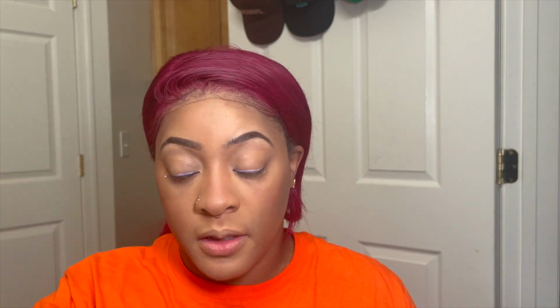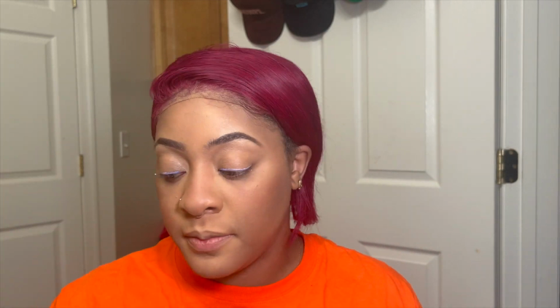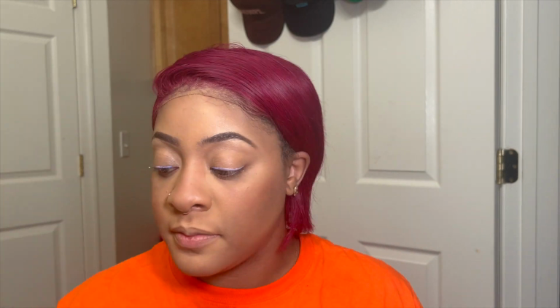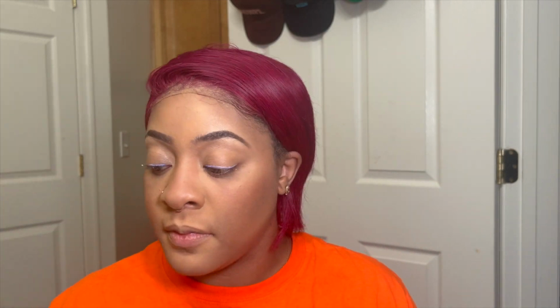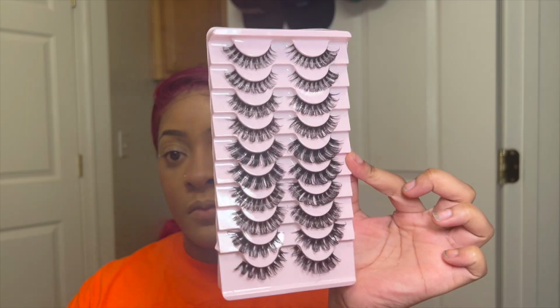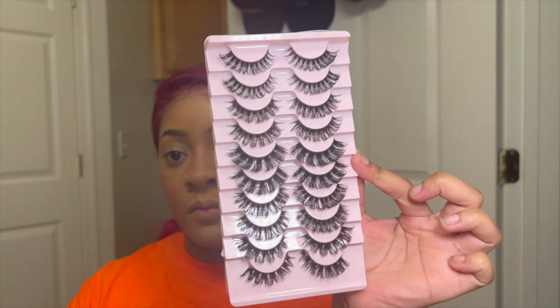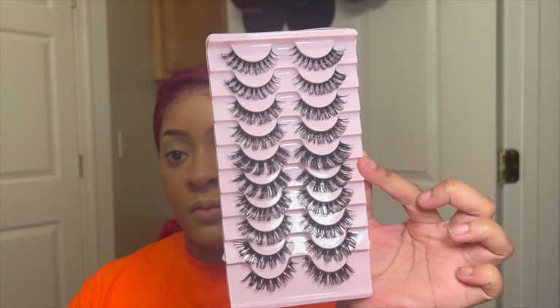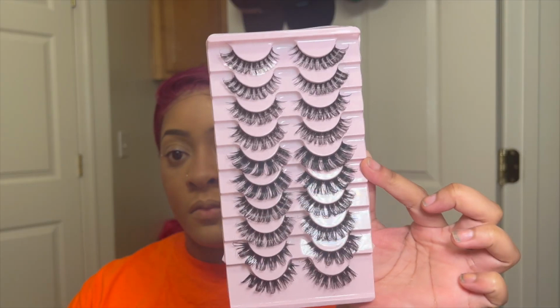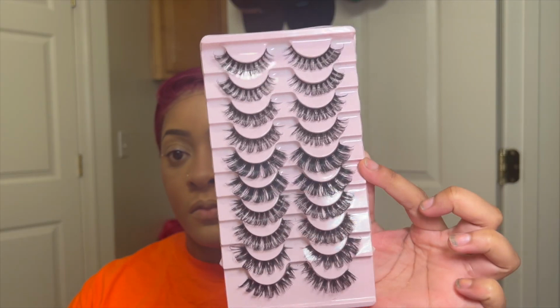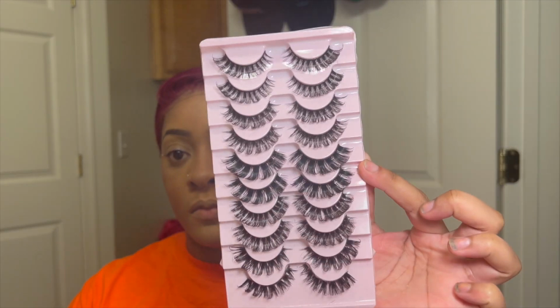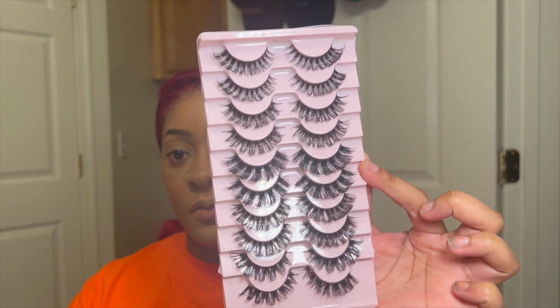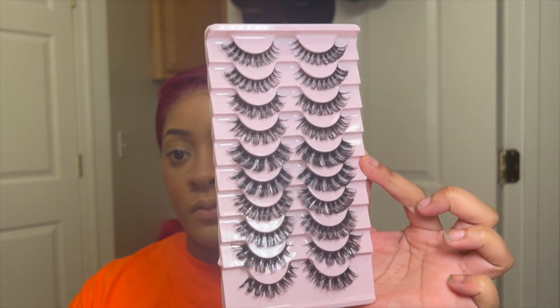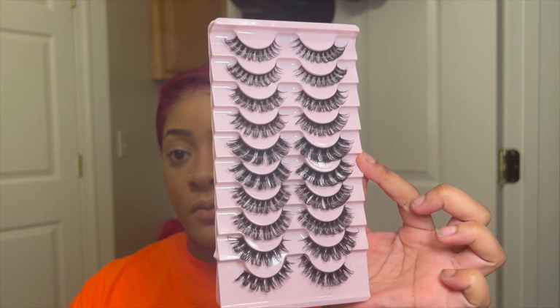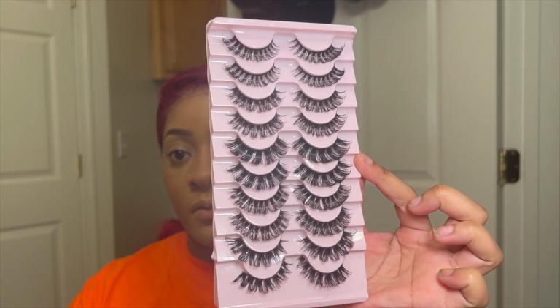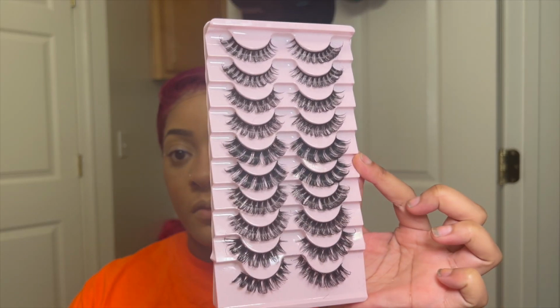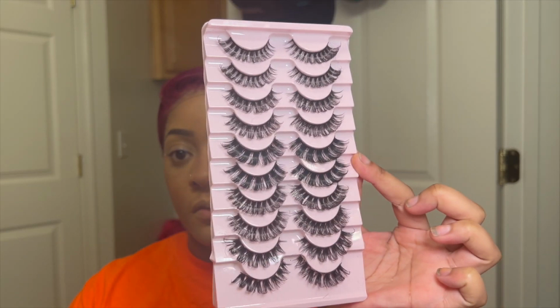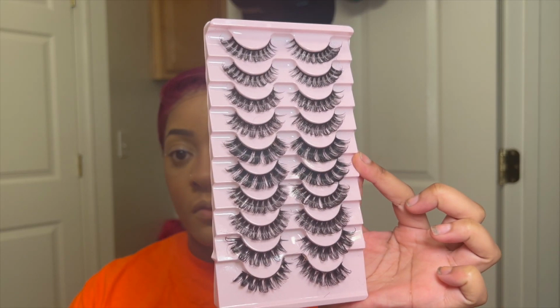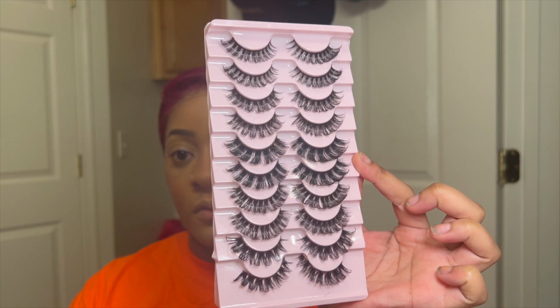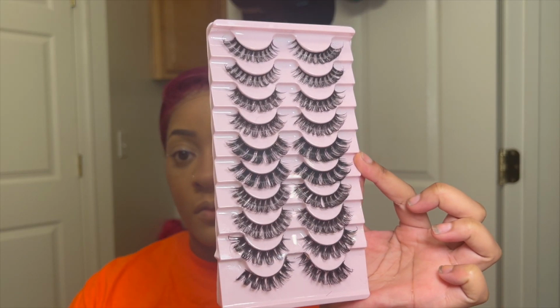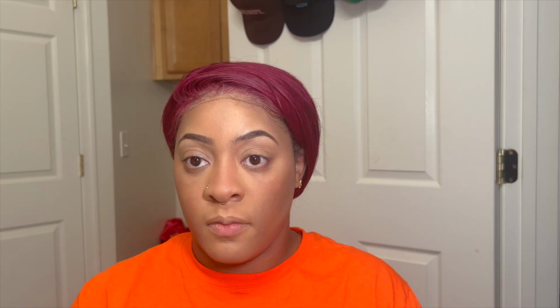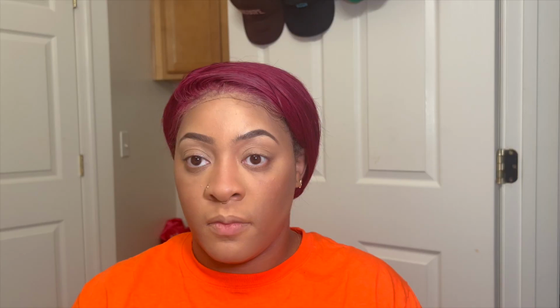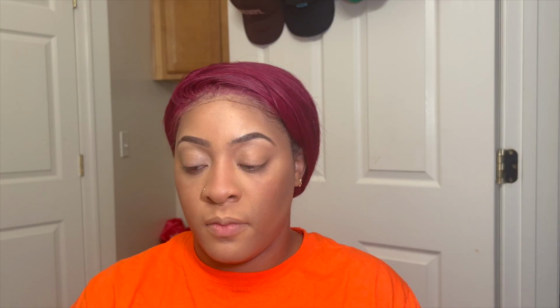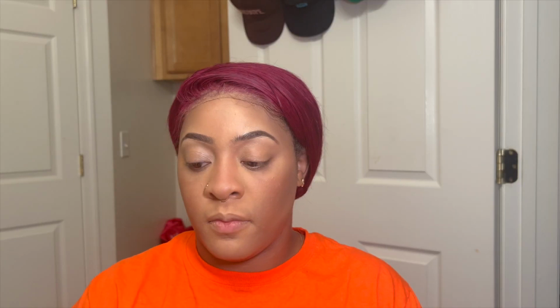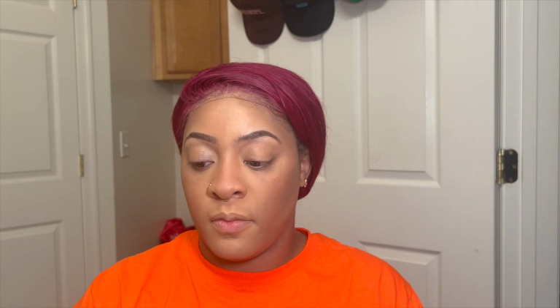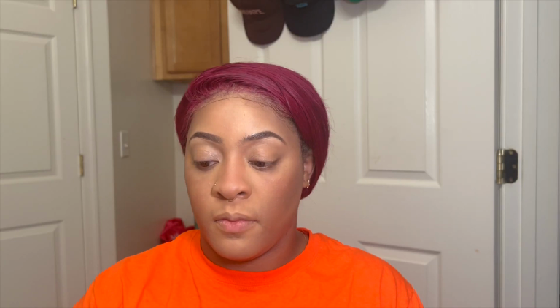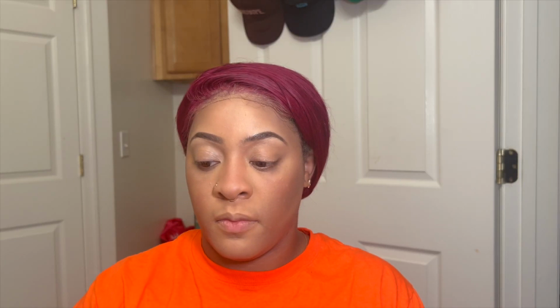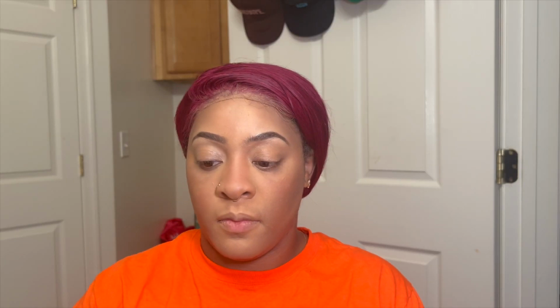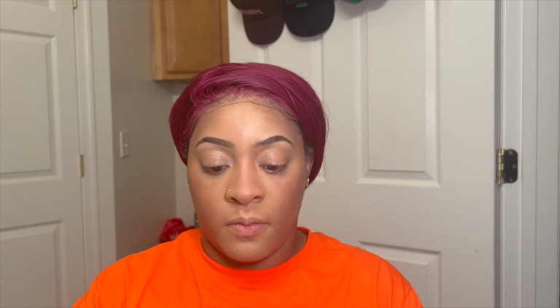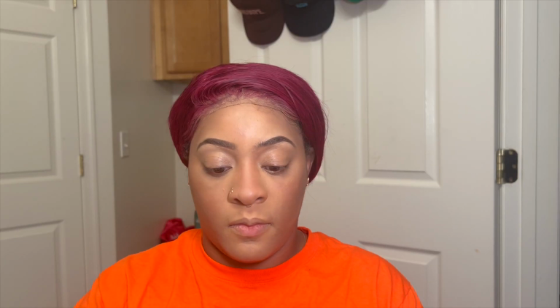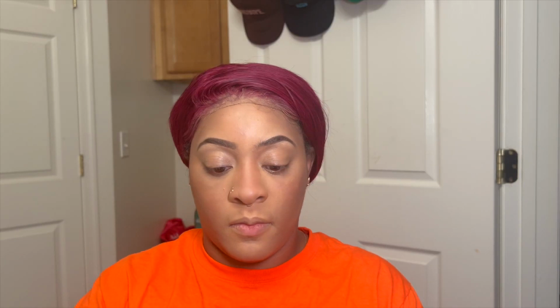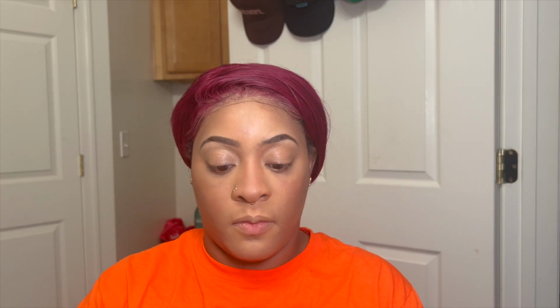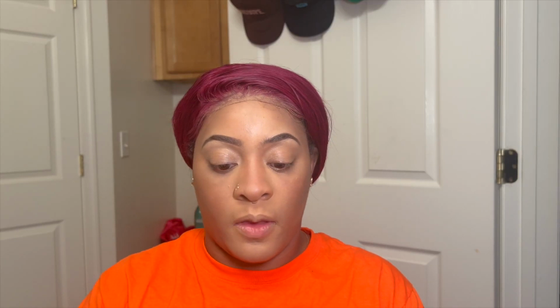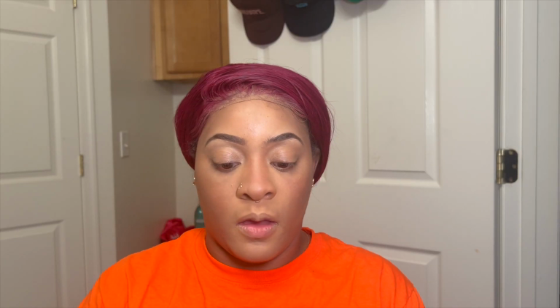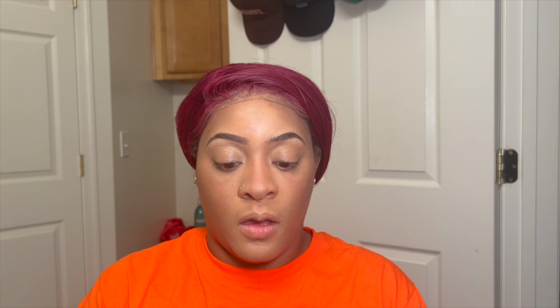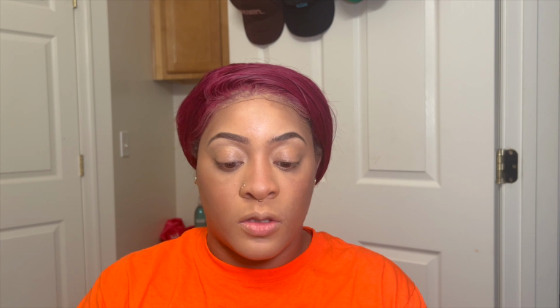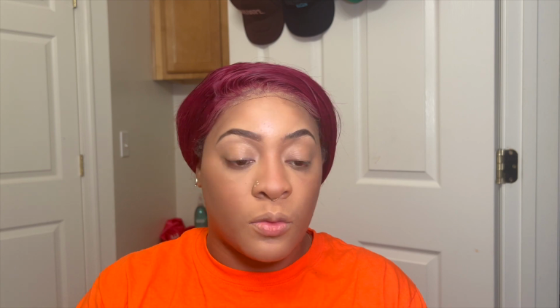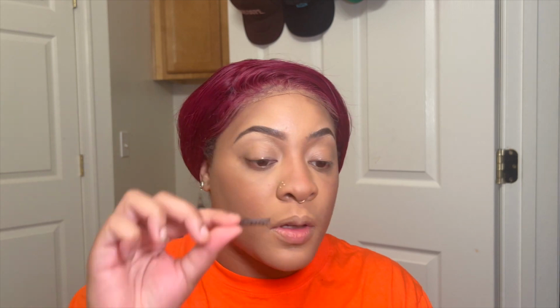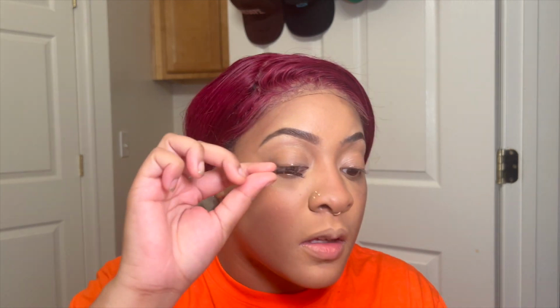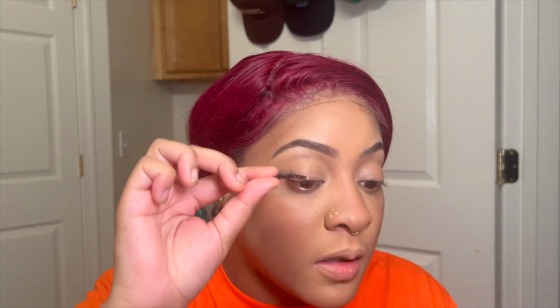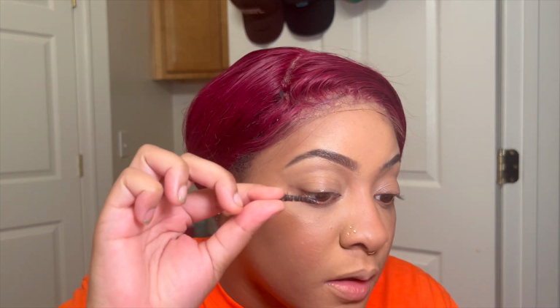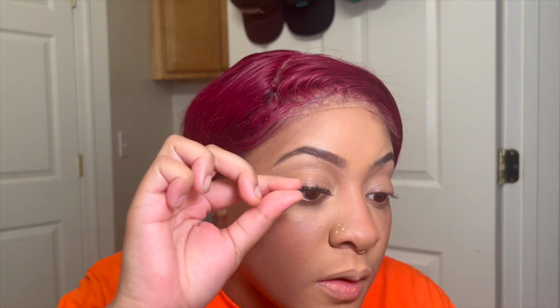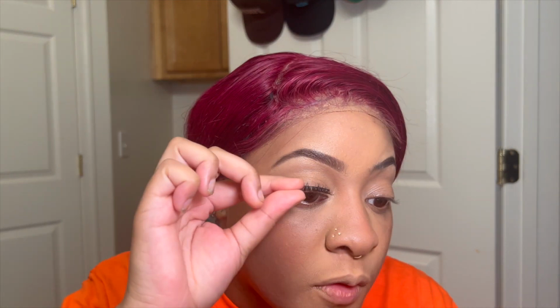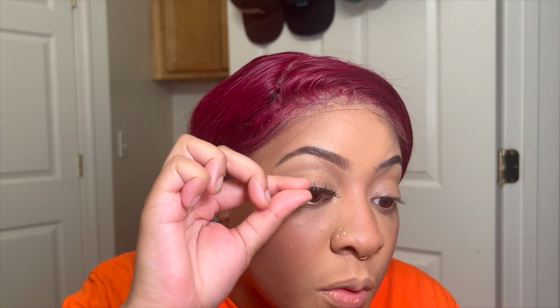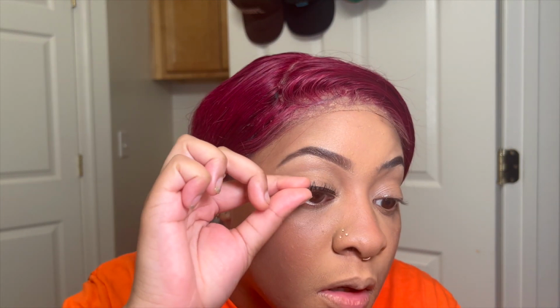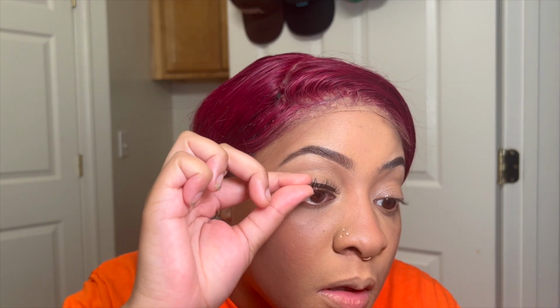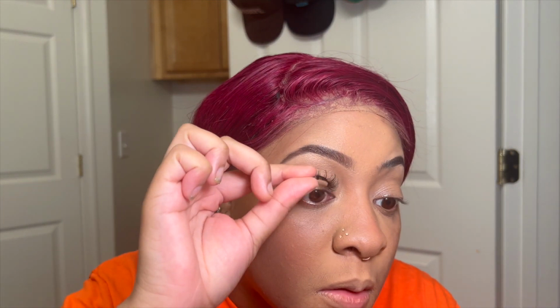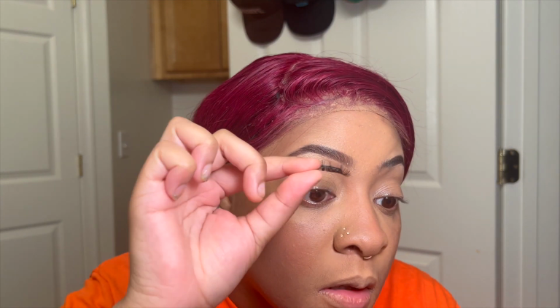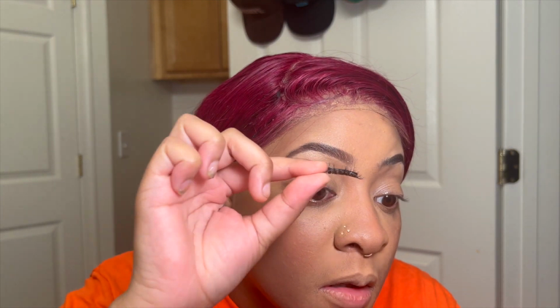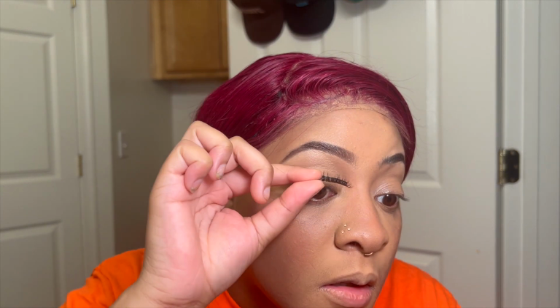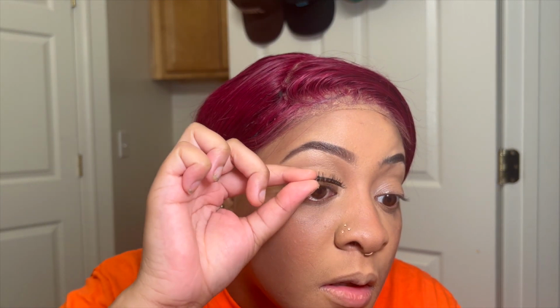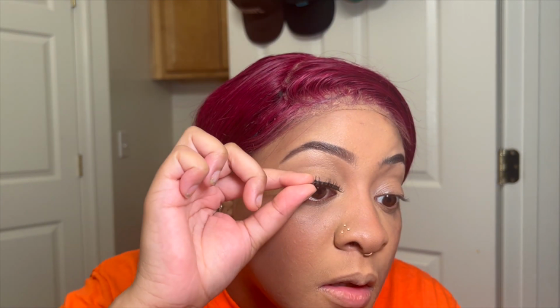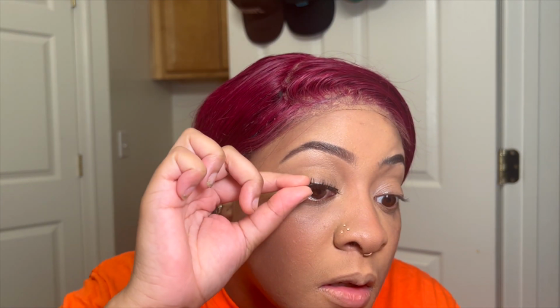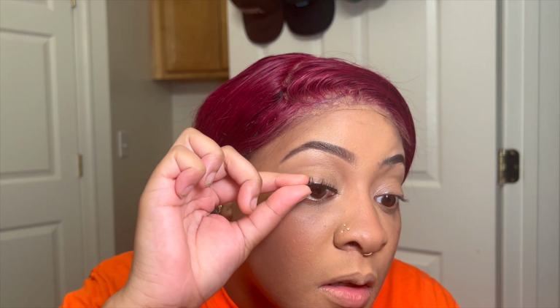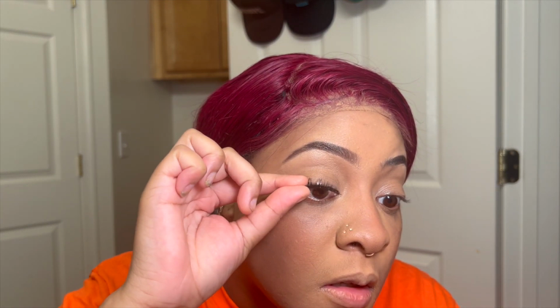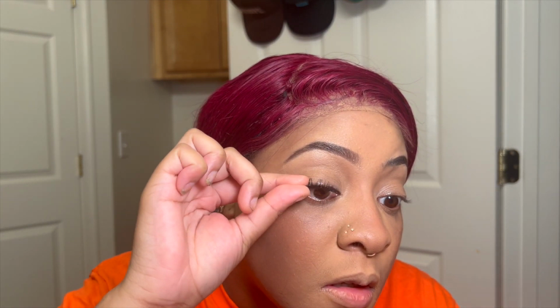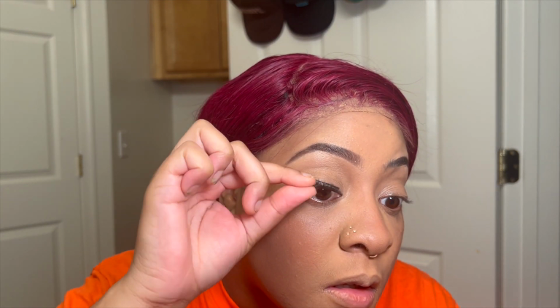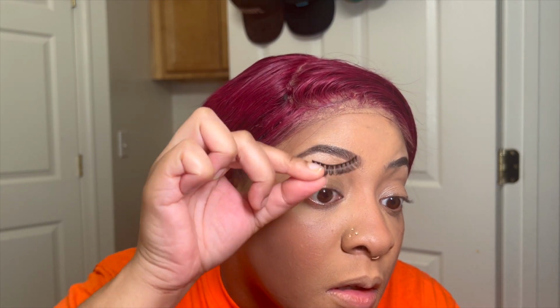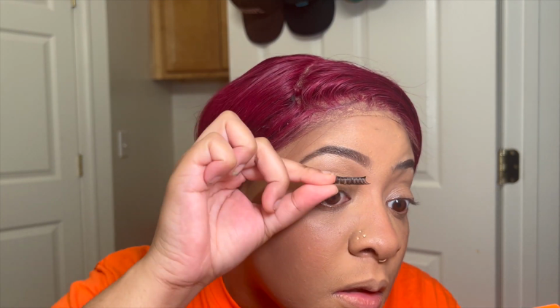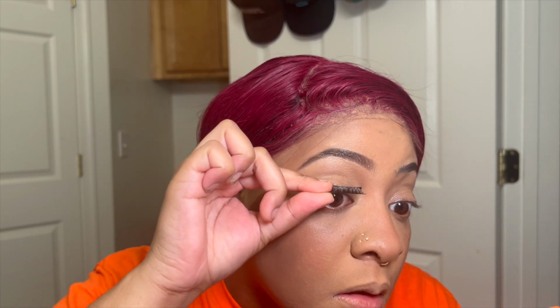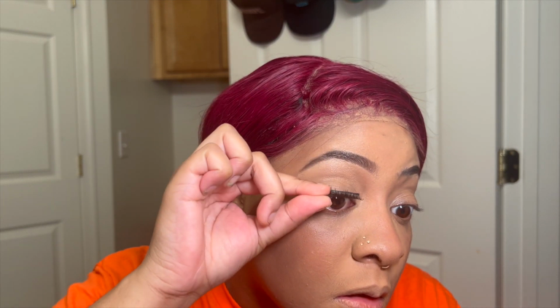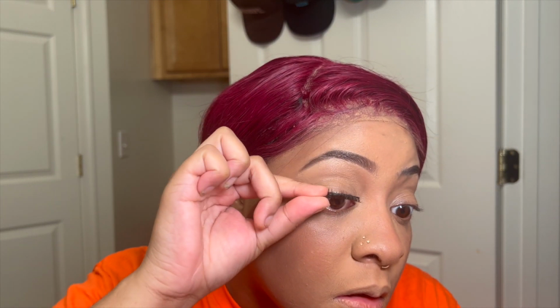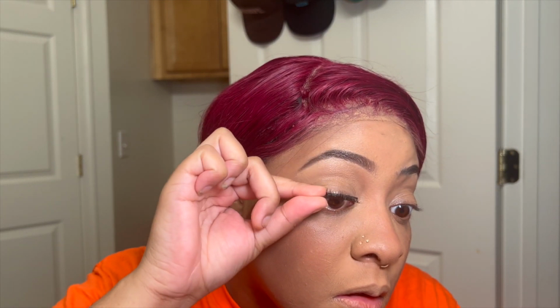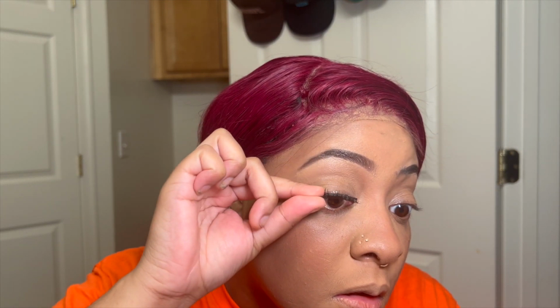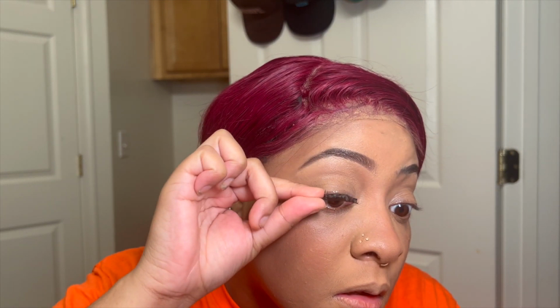I'm going to link these lashes down below but I got them from Amazon, and y'all they literally give eyelash extension vibes.